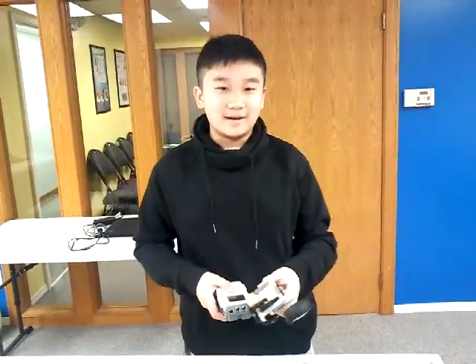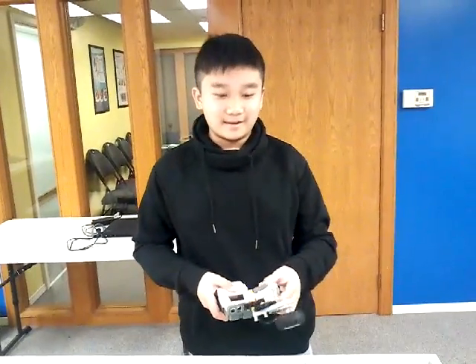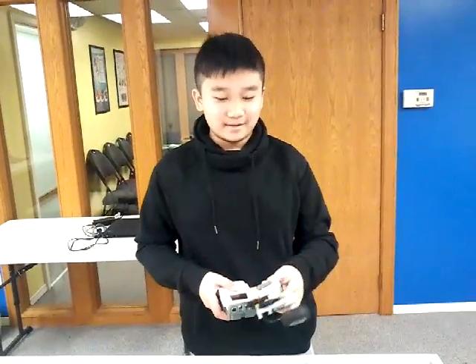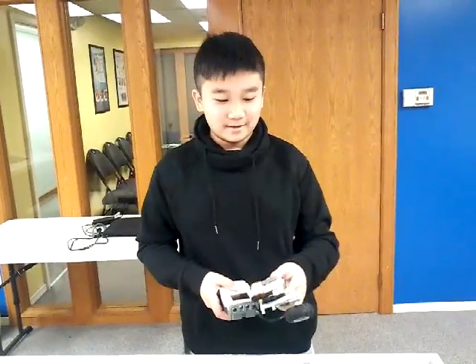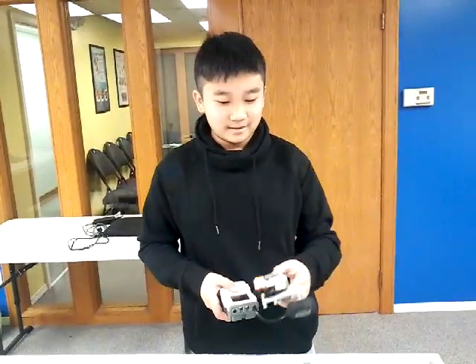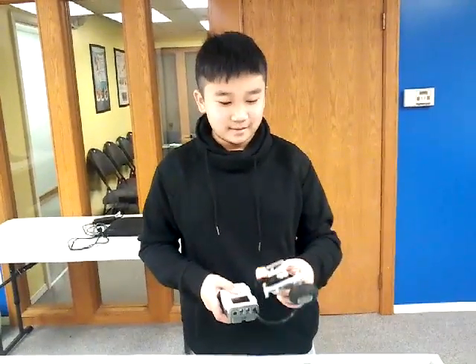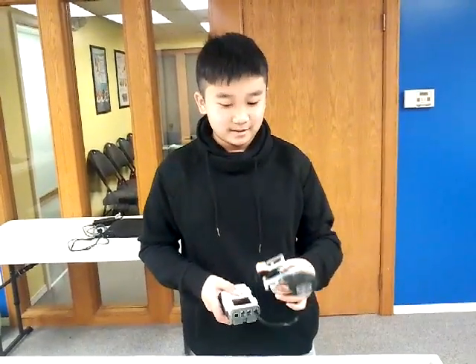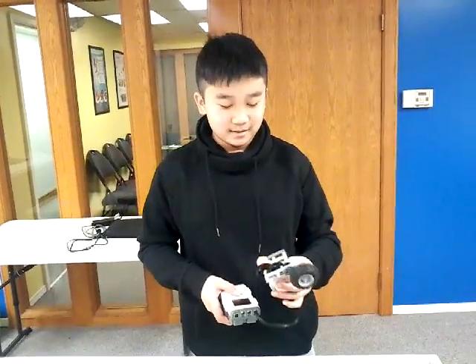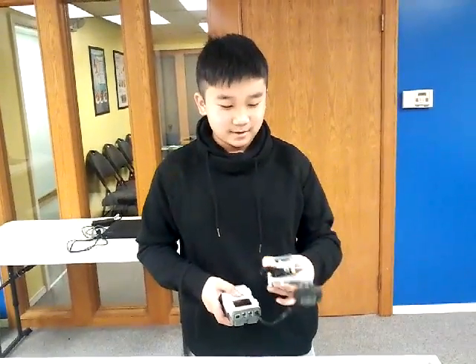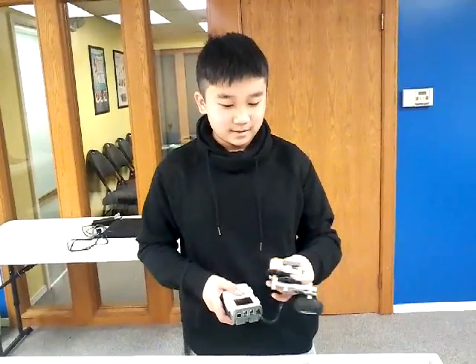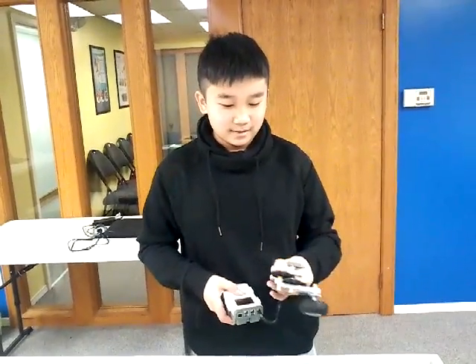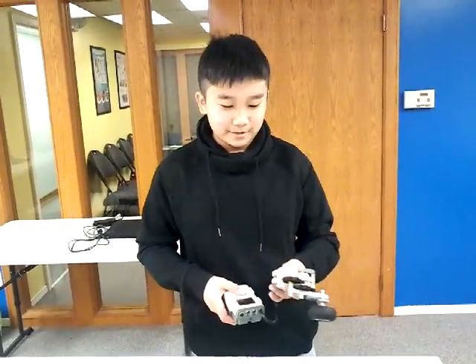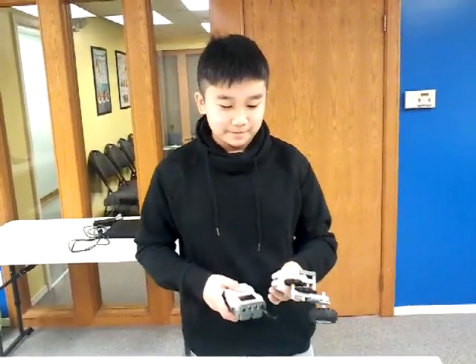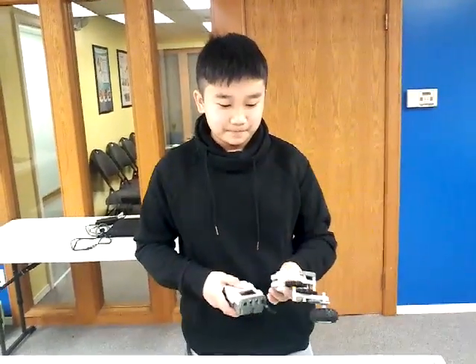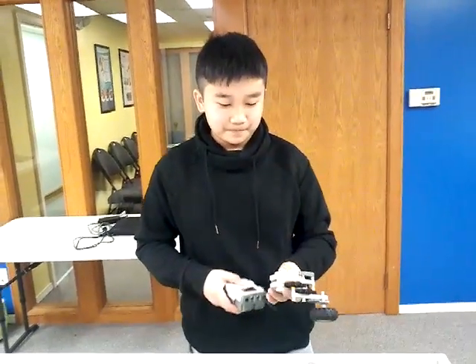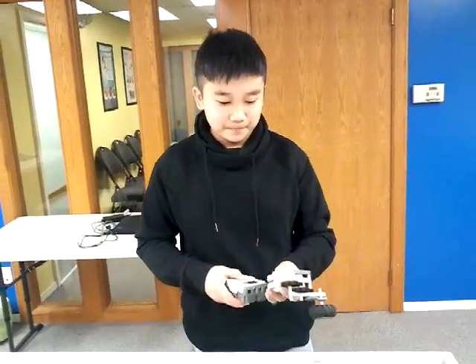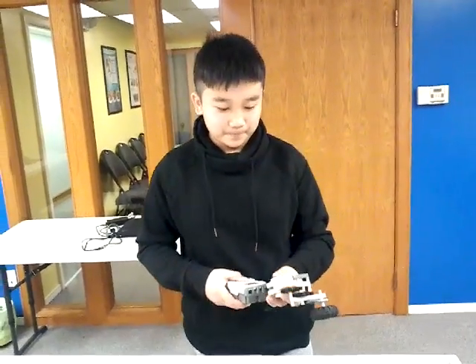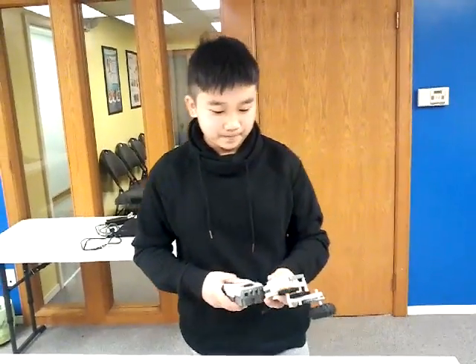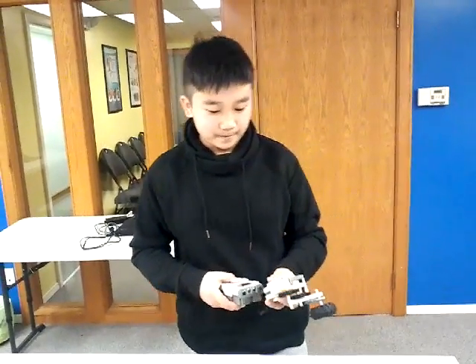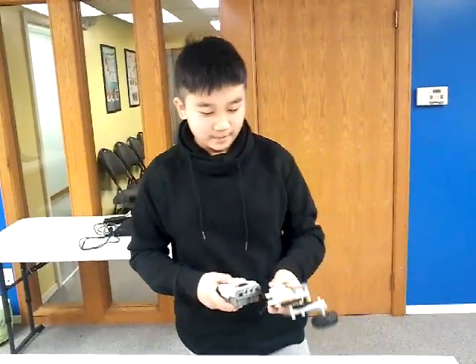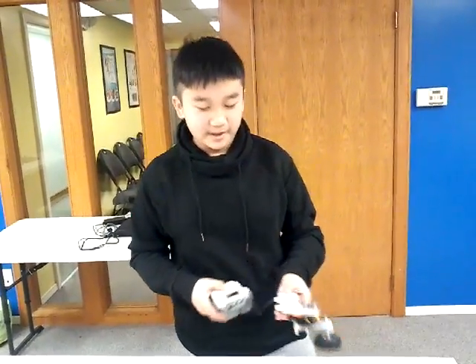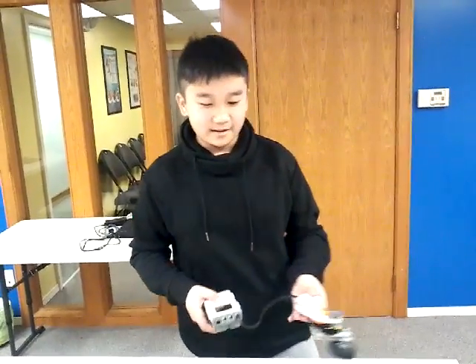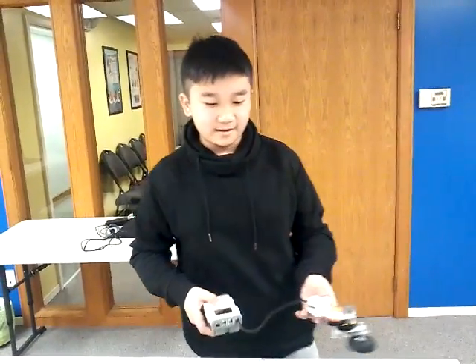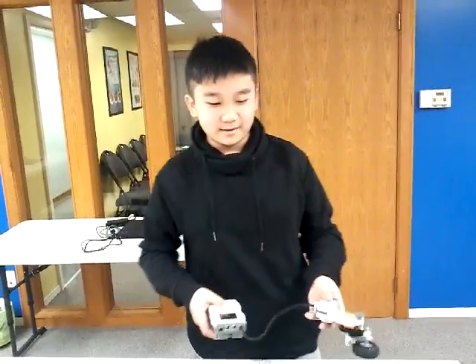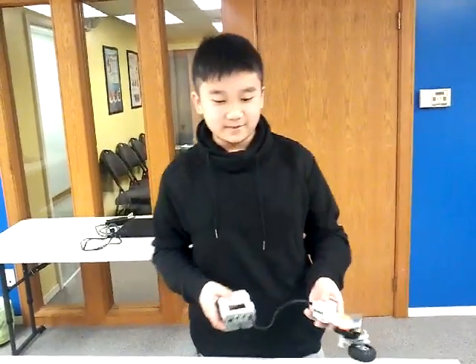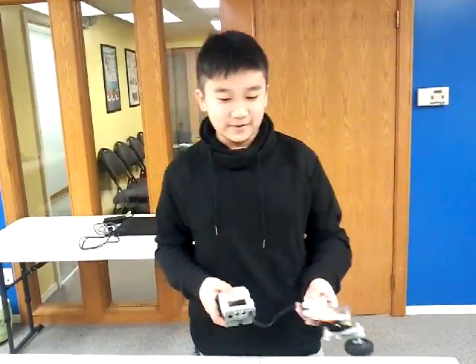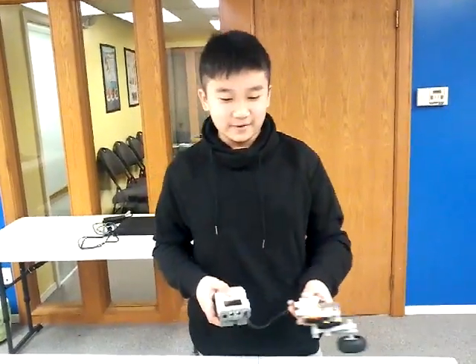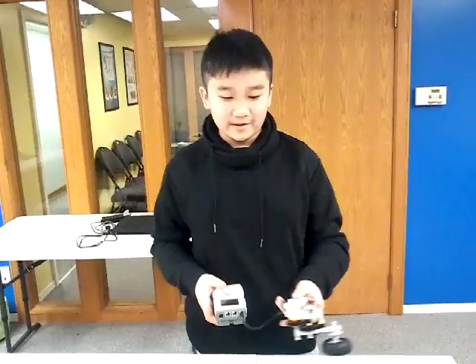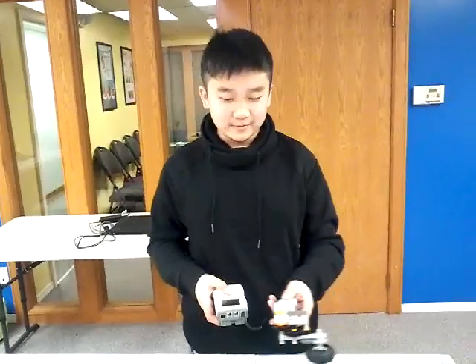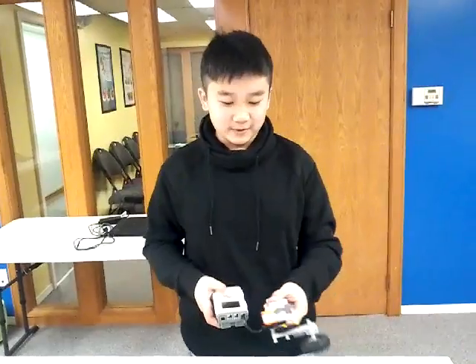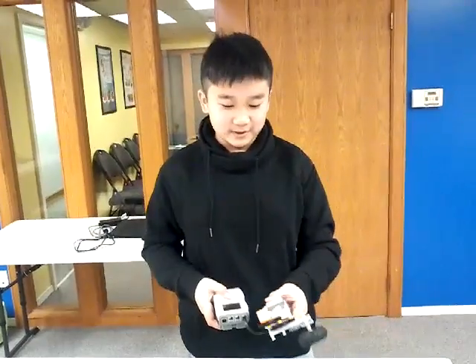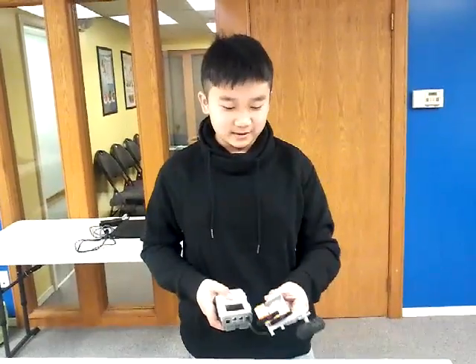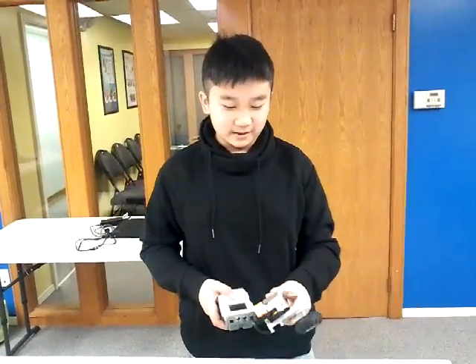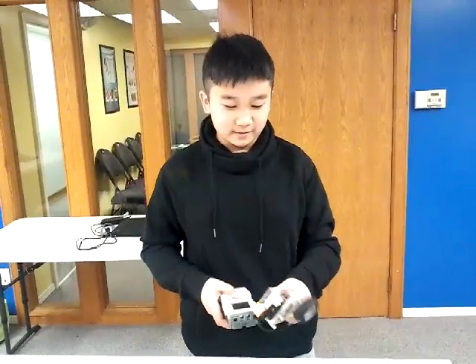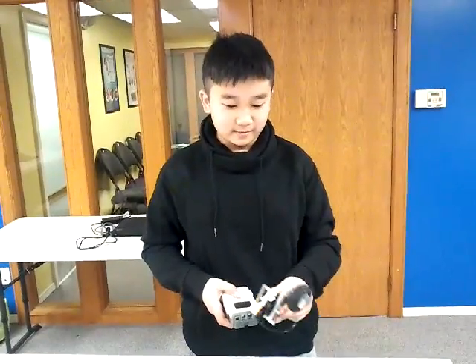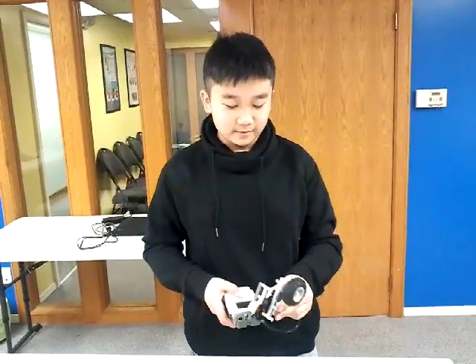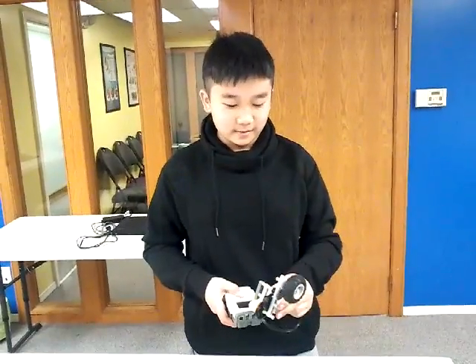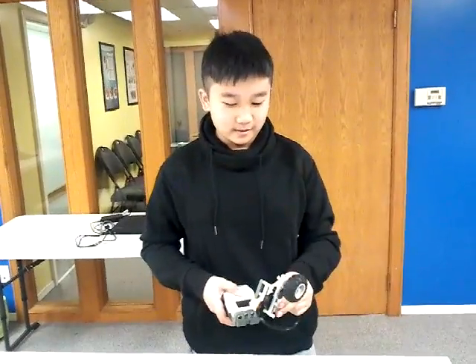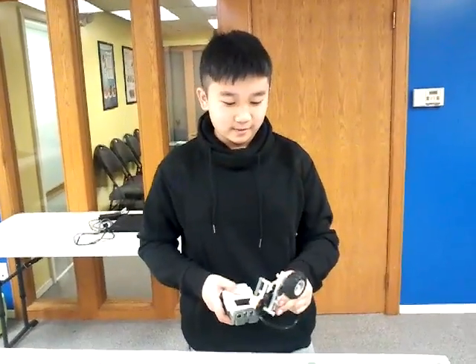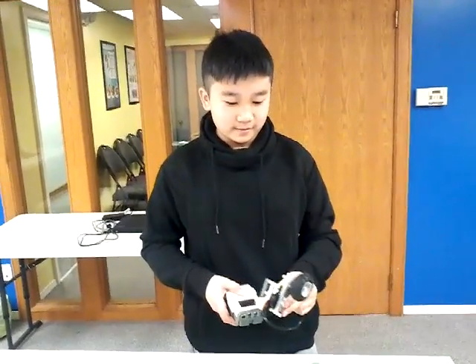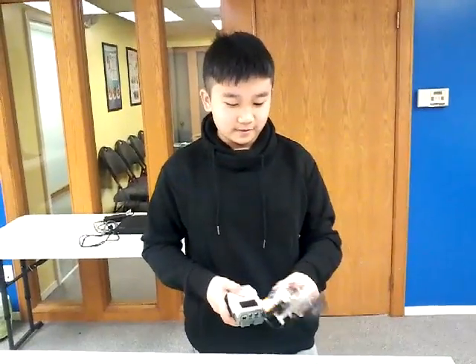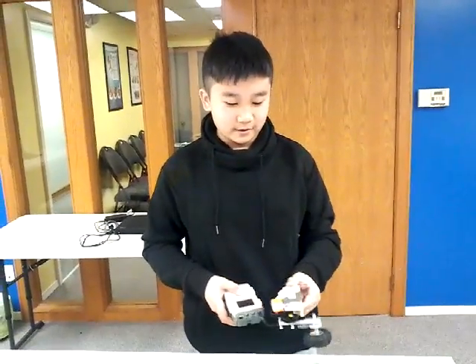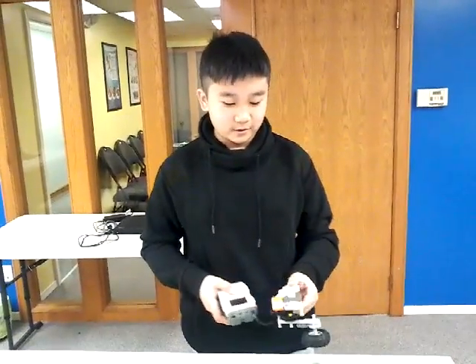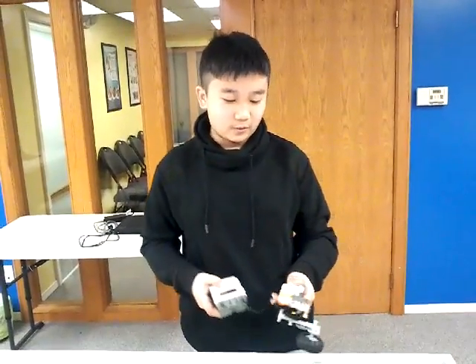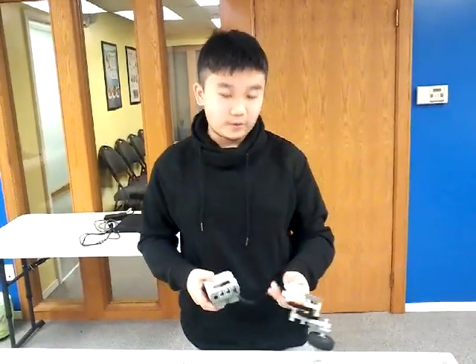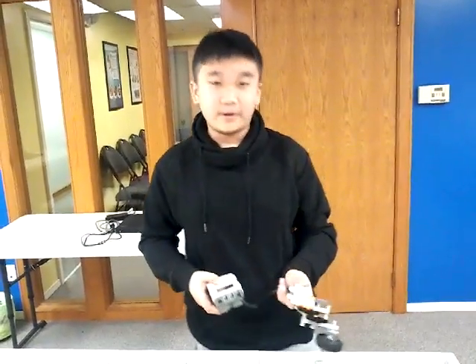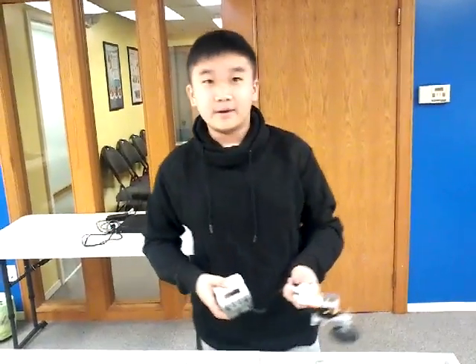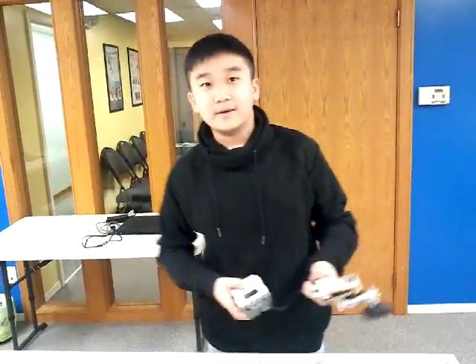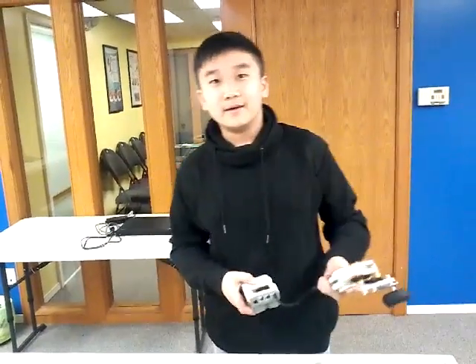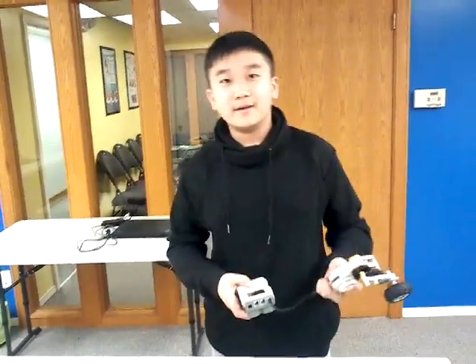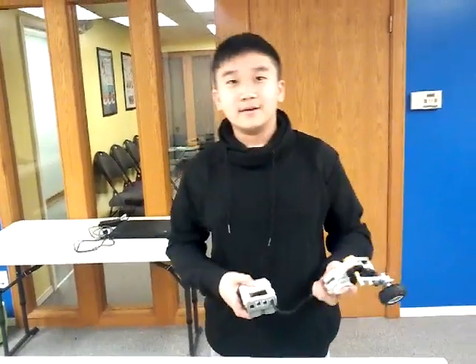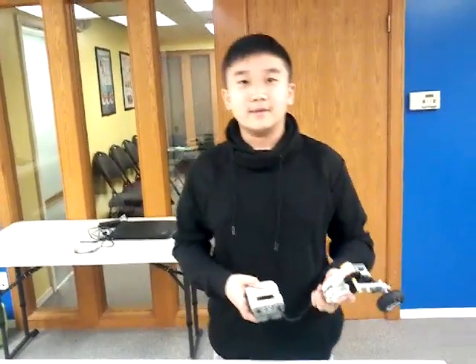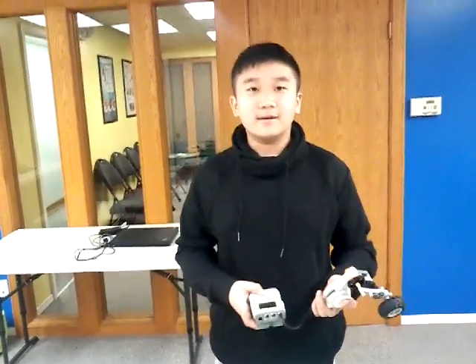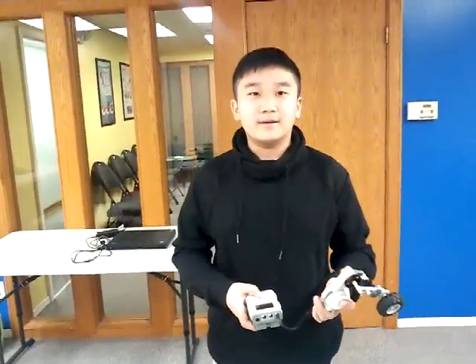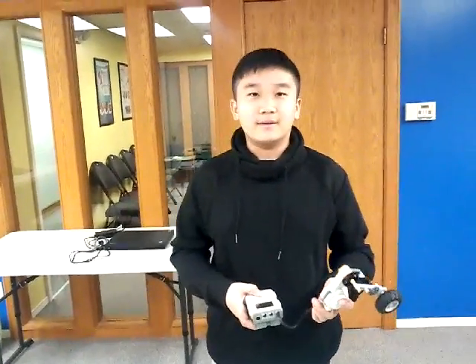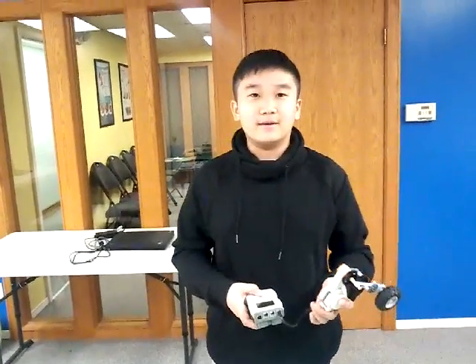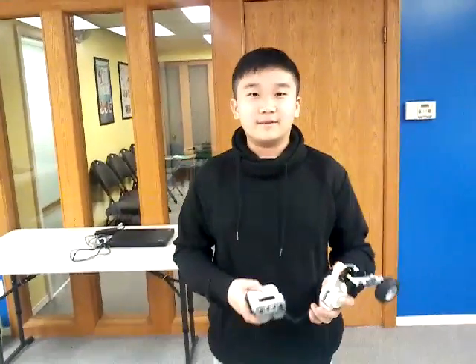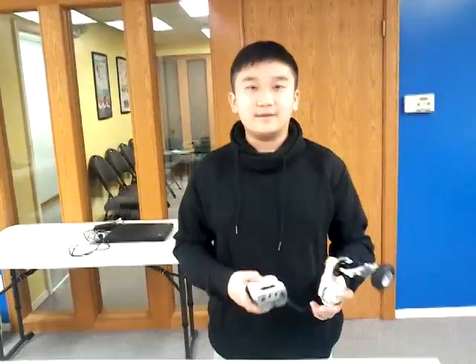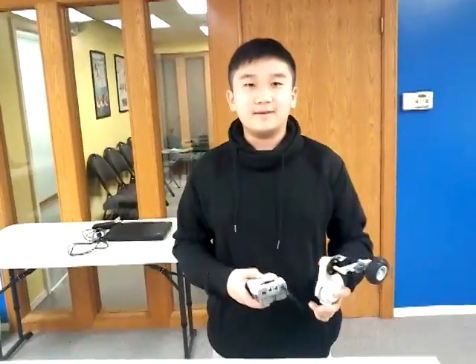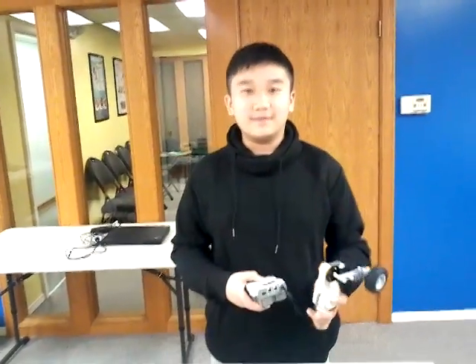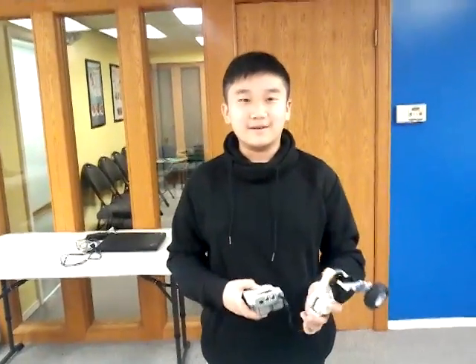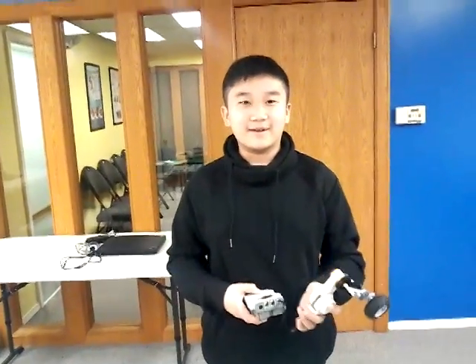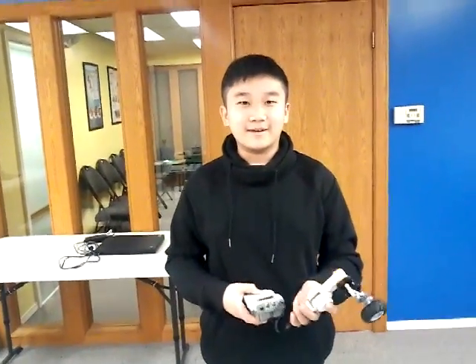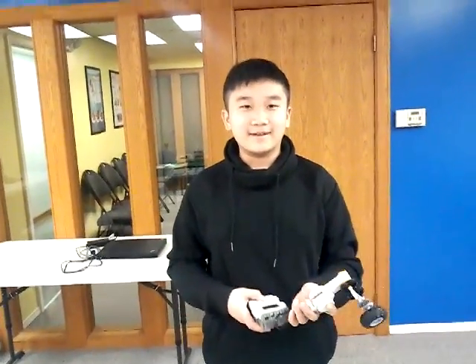But it was interesting. Yeah, it's very interesting. For the toy. Sounds good. Thank you.